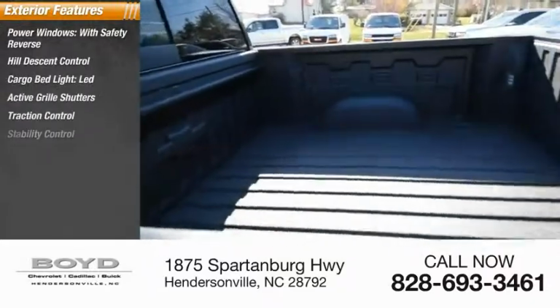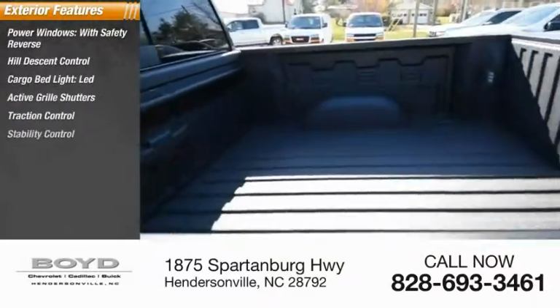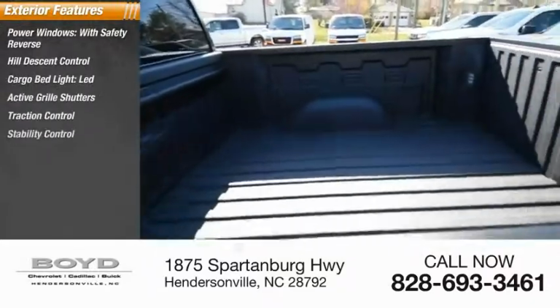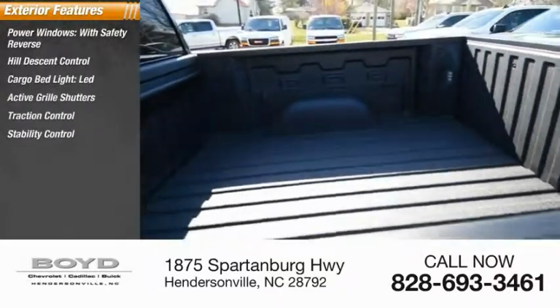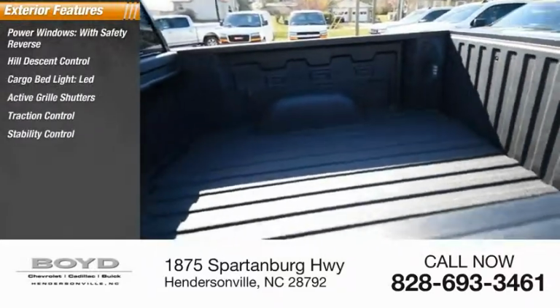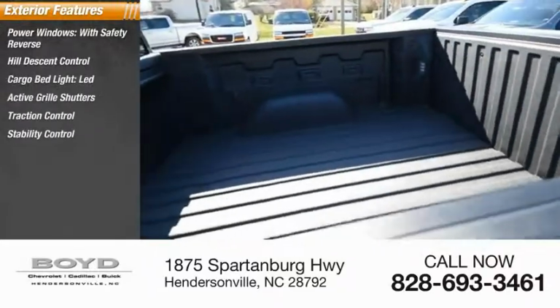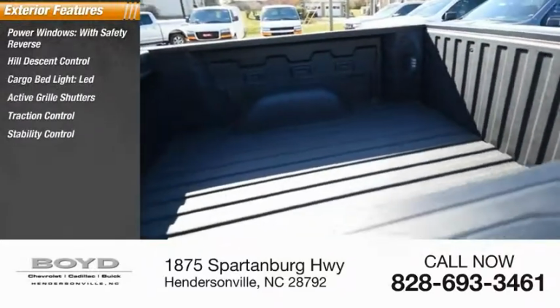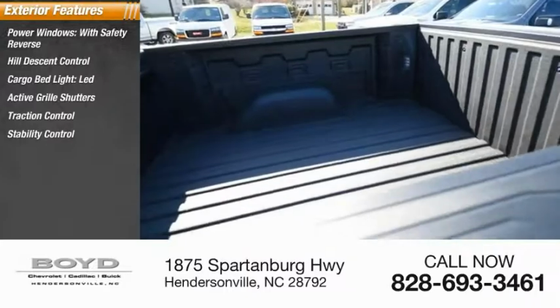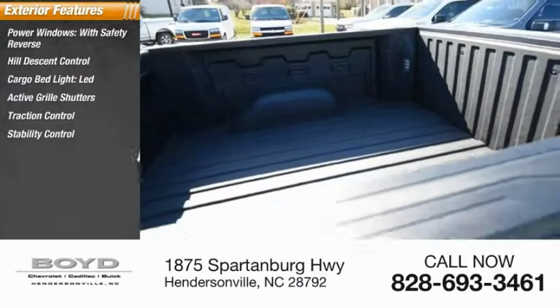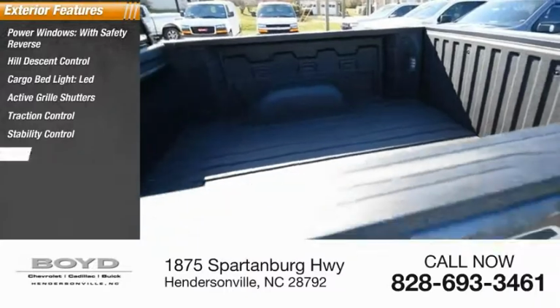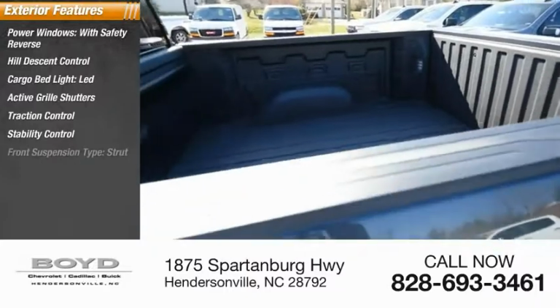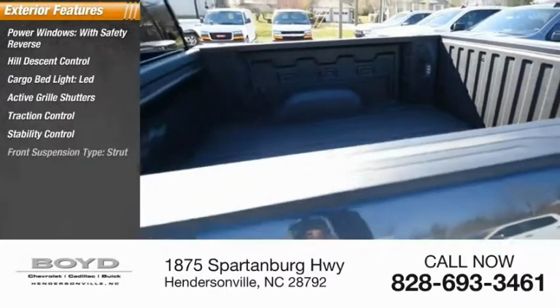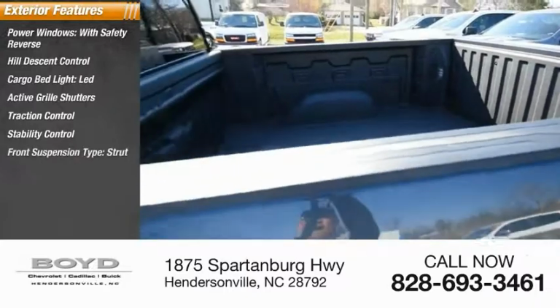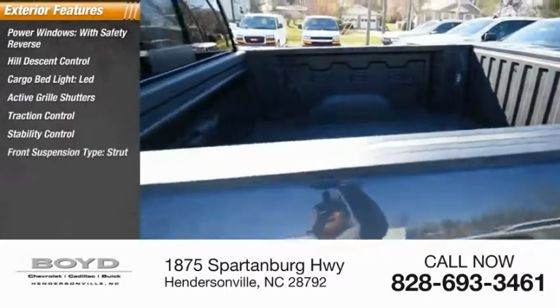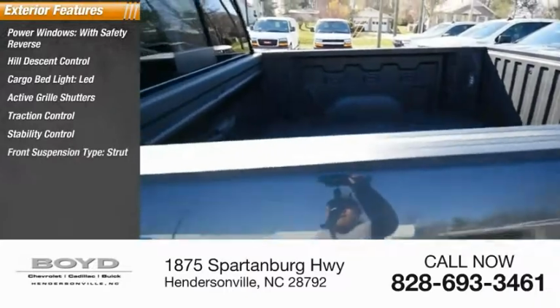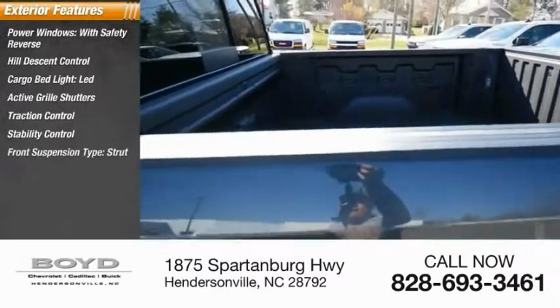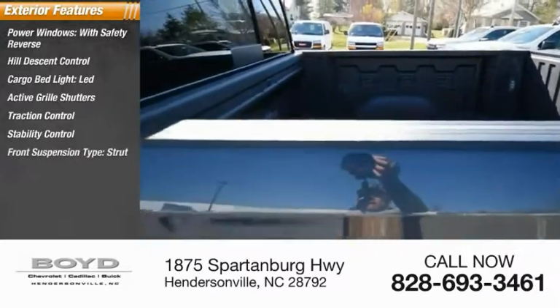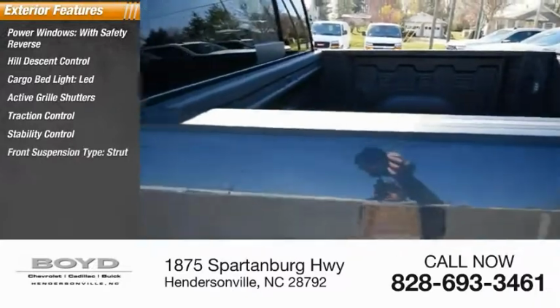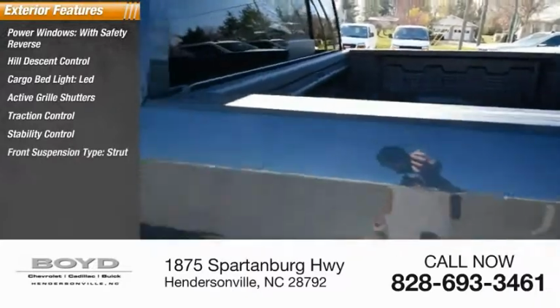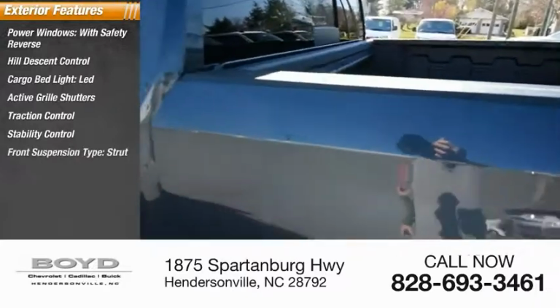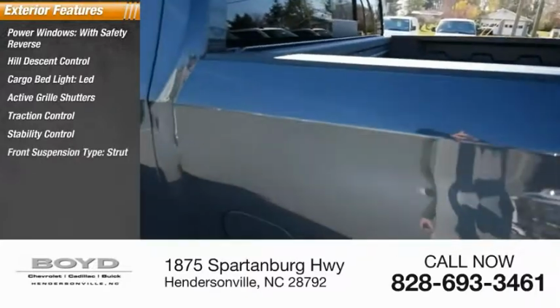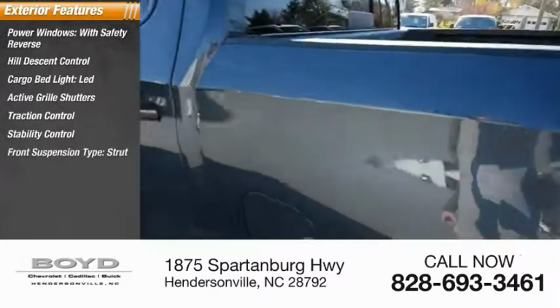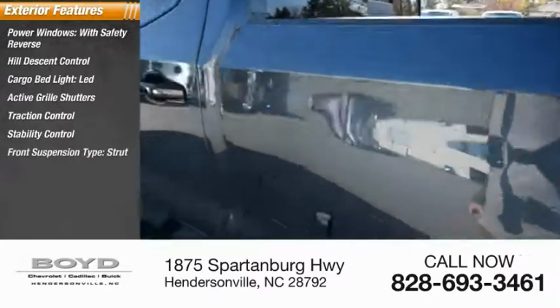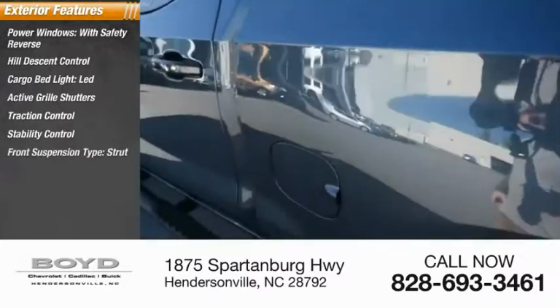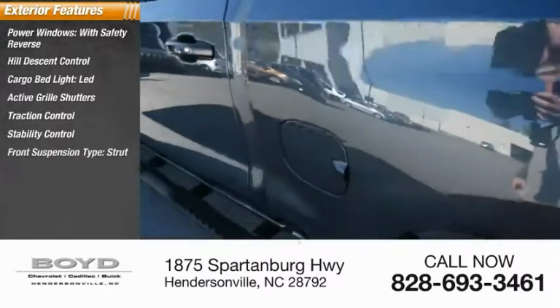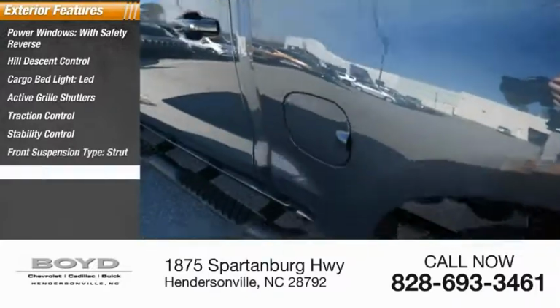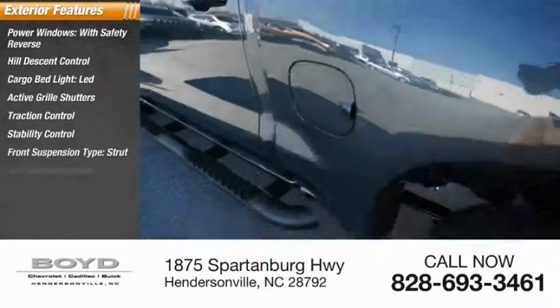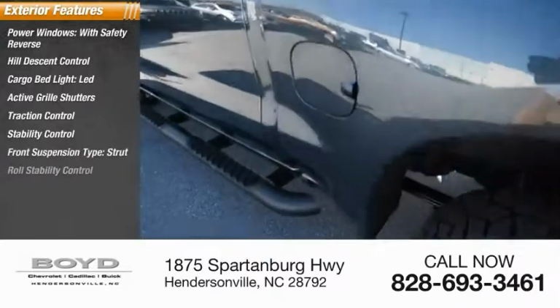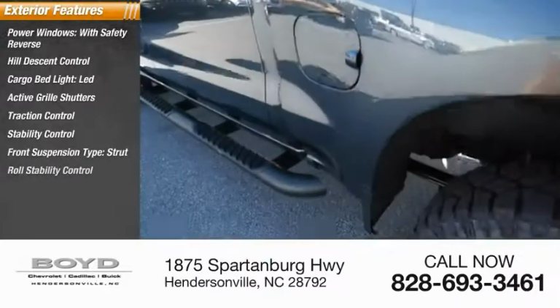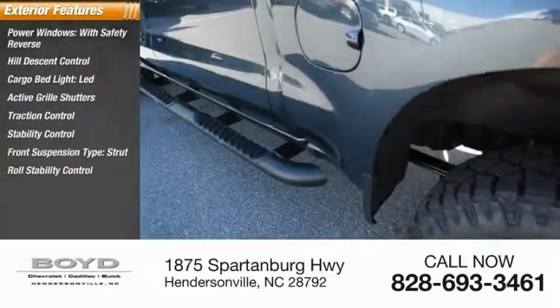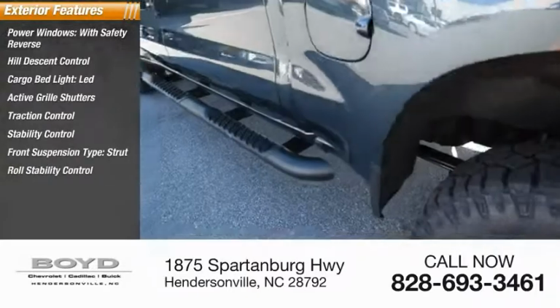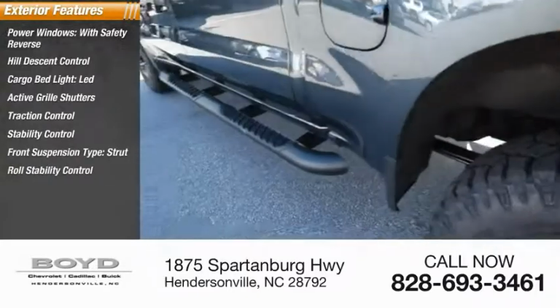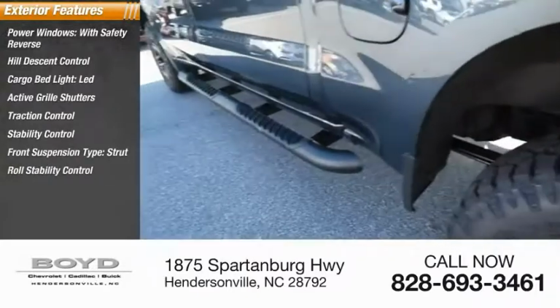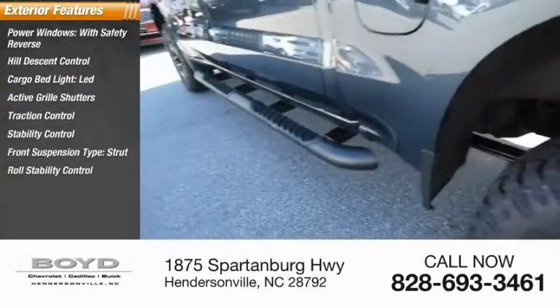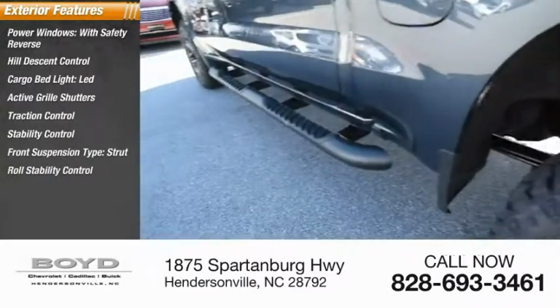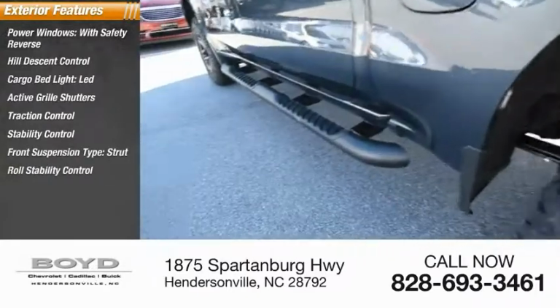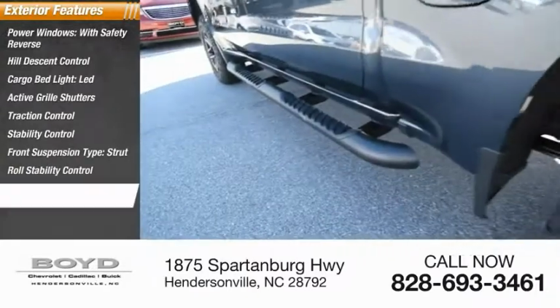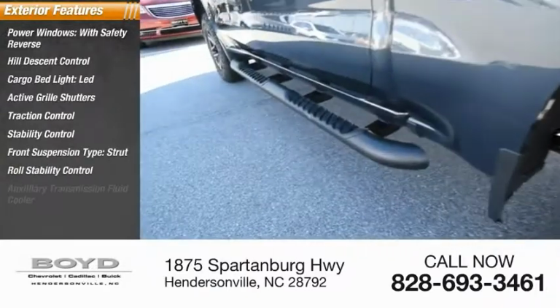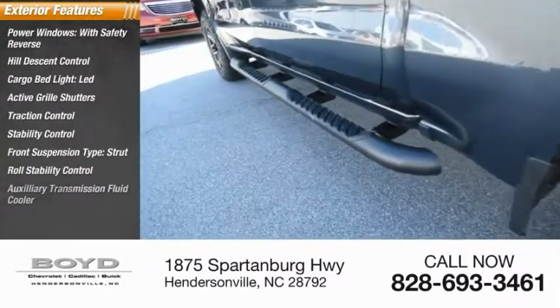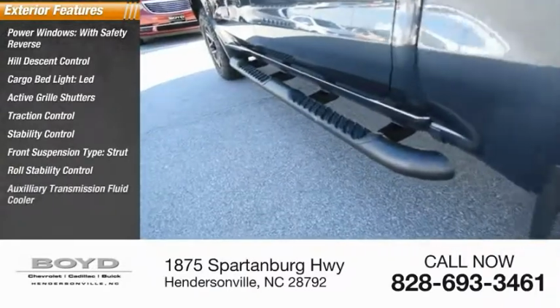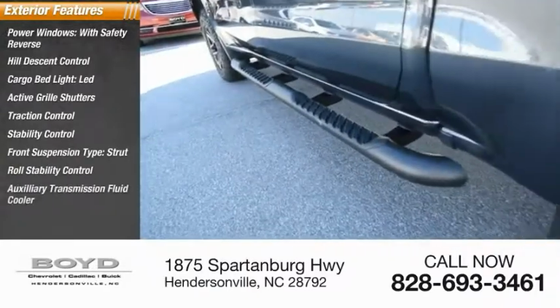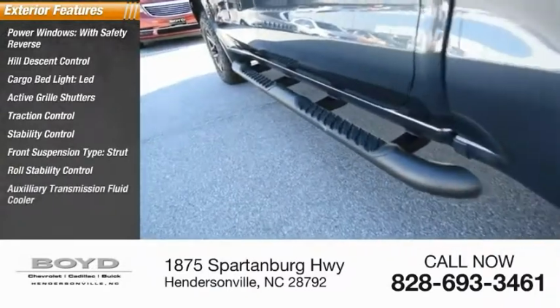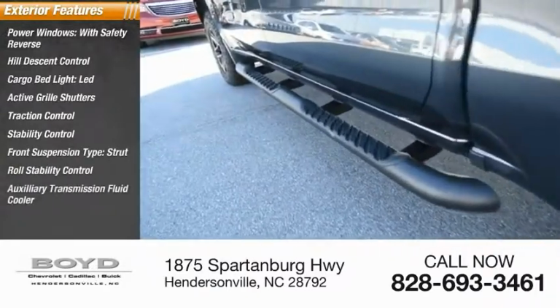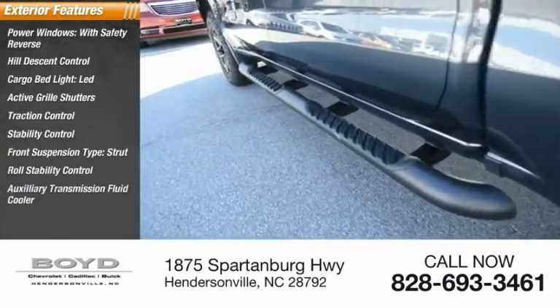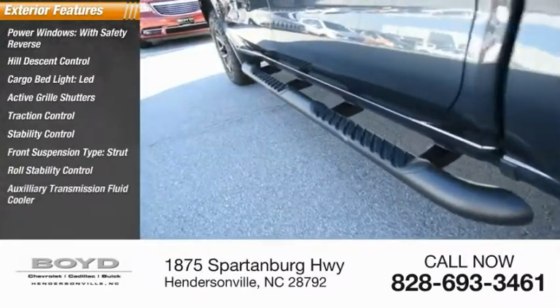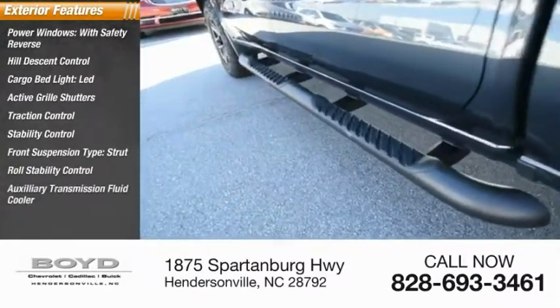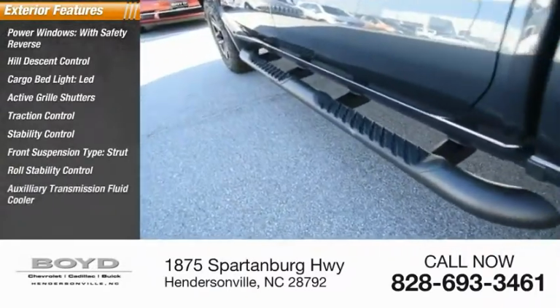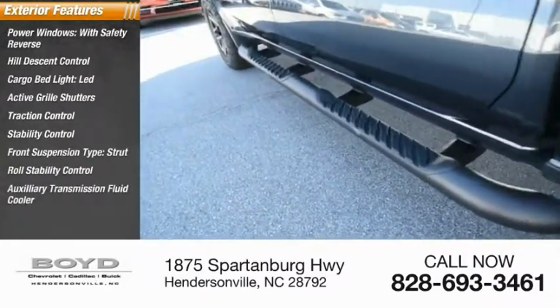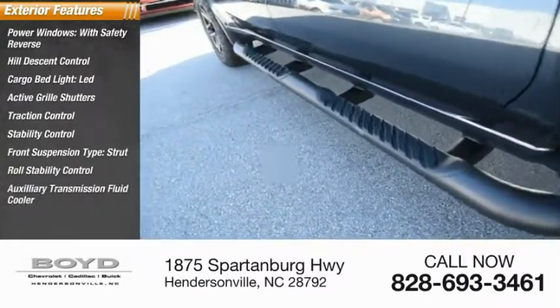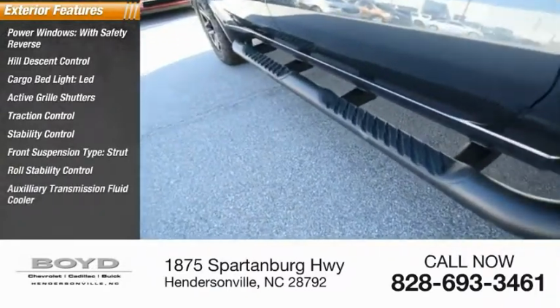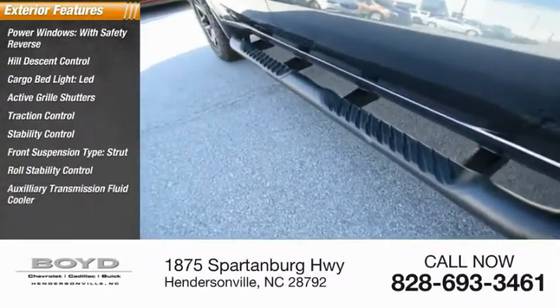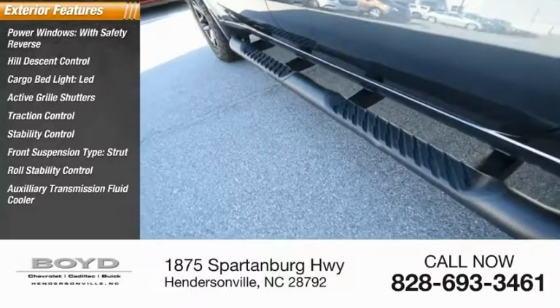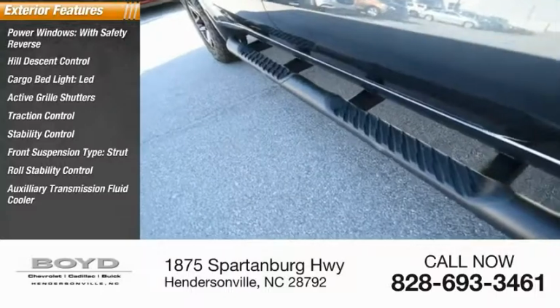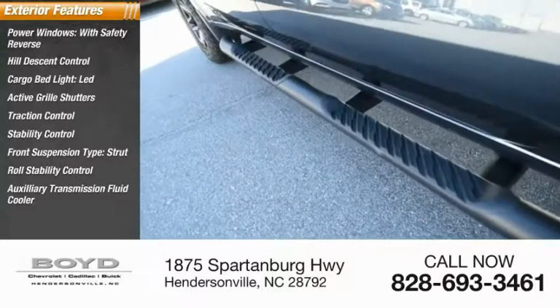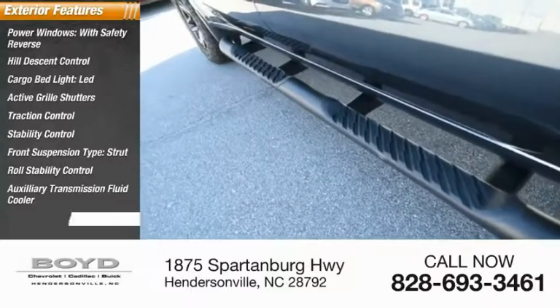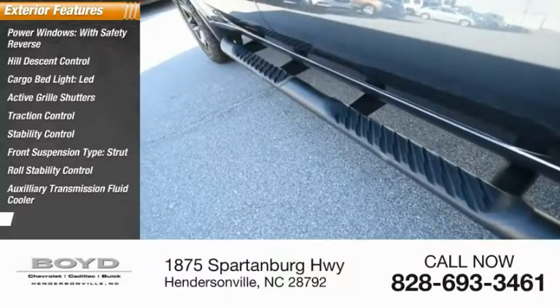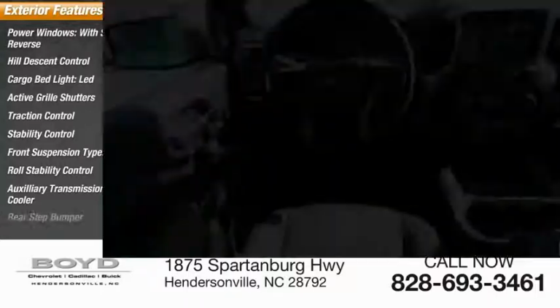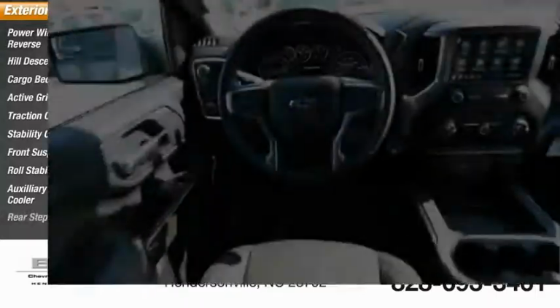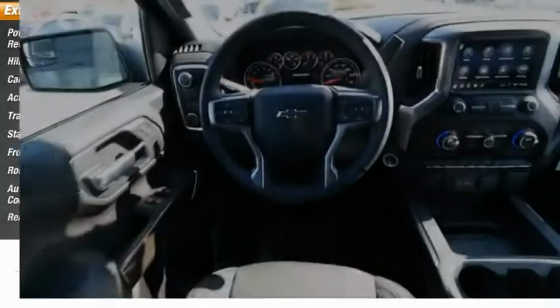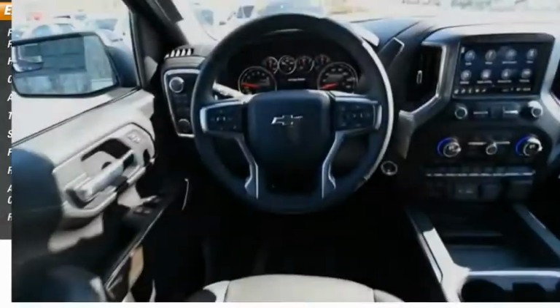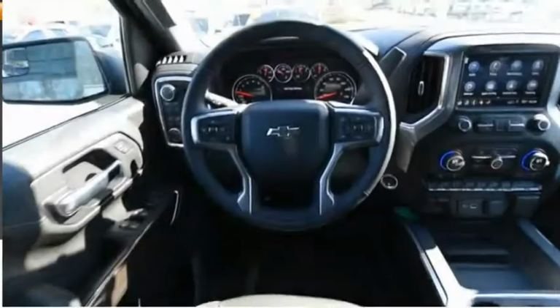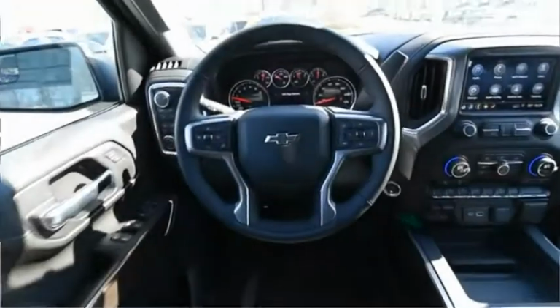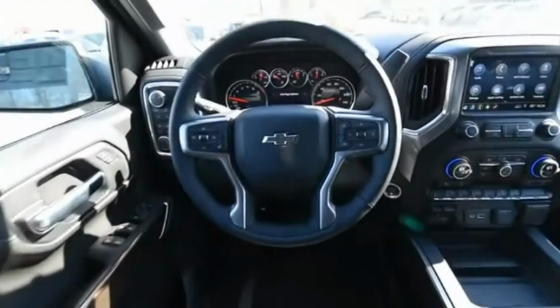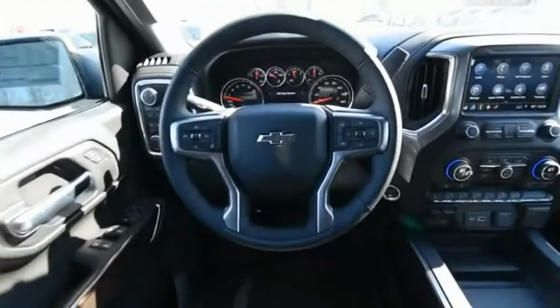Stability control, front suspension type strut, roll stability control, auxiliary transmission fluid cooler, rear step bumper.